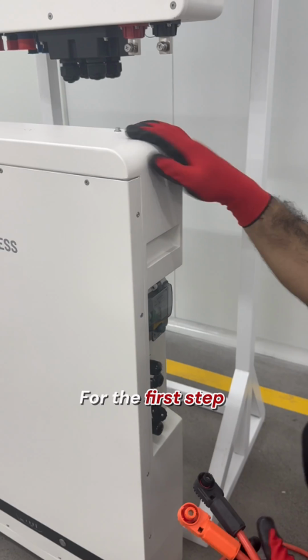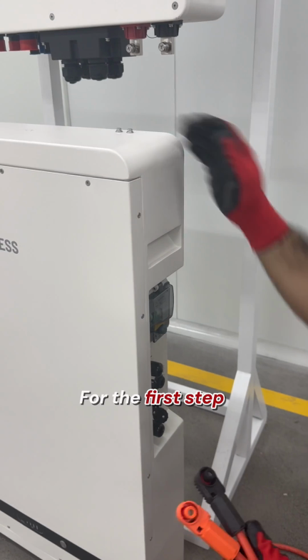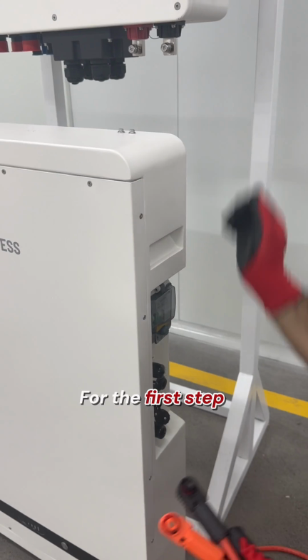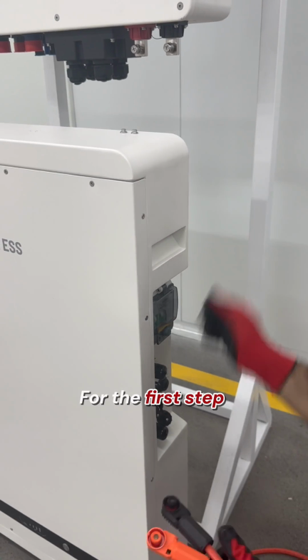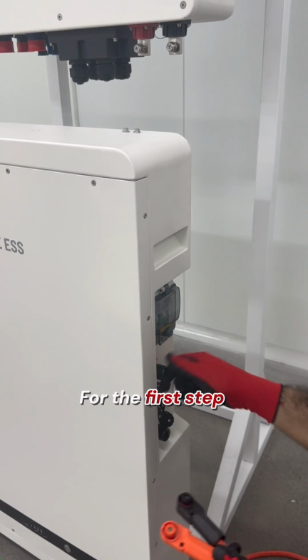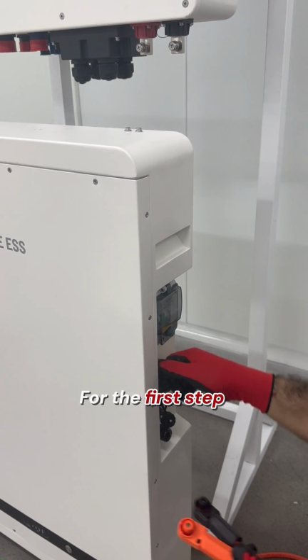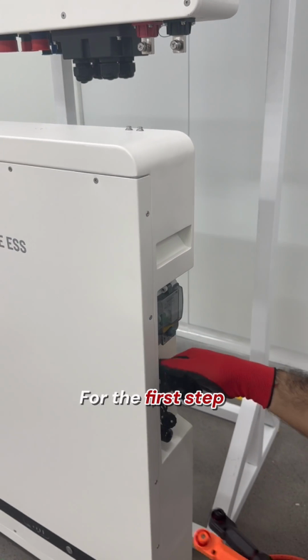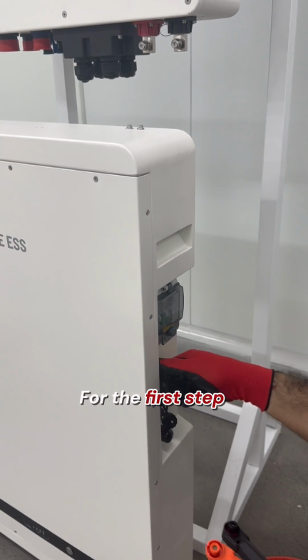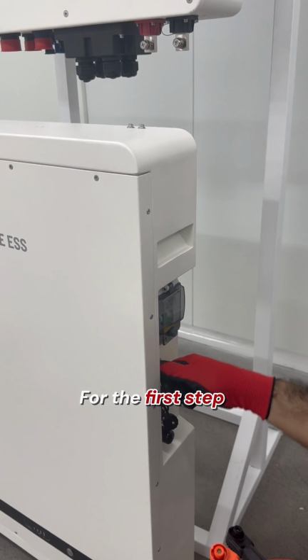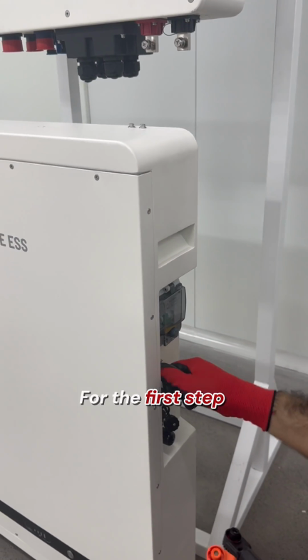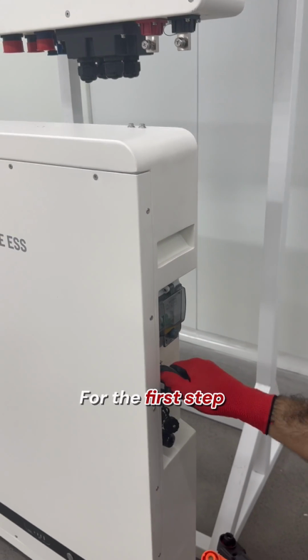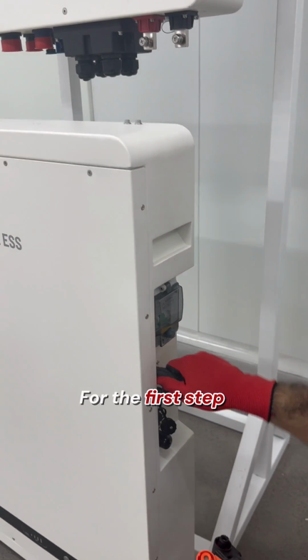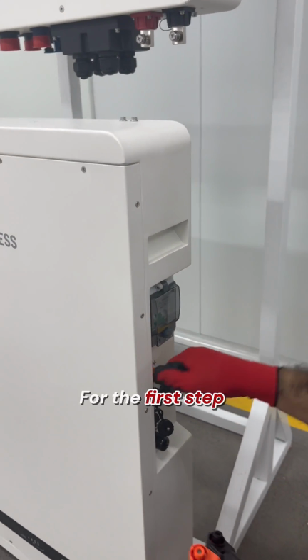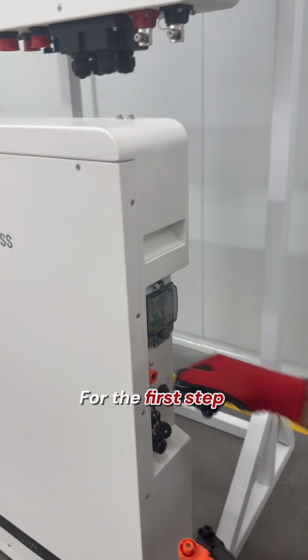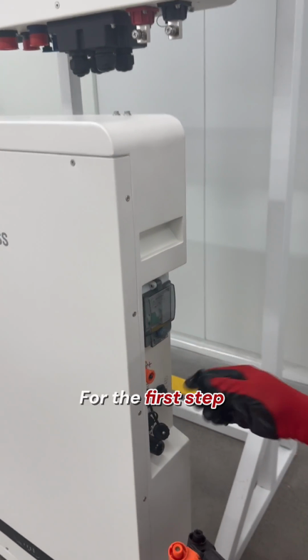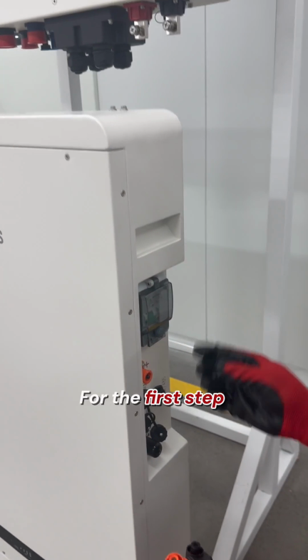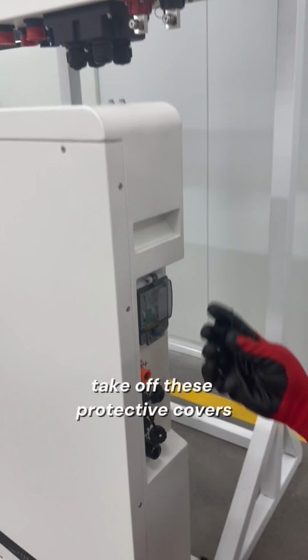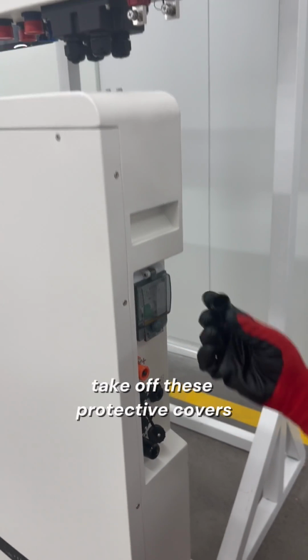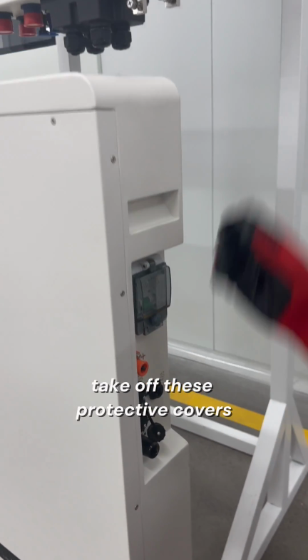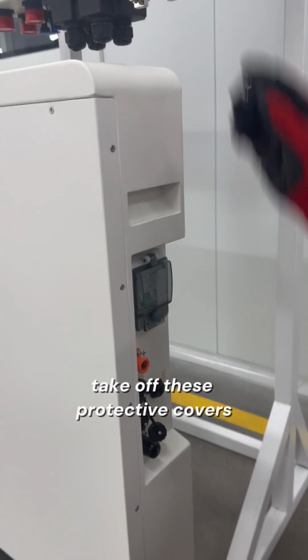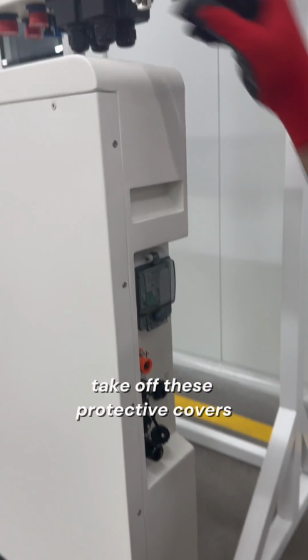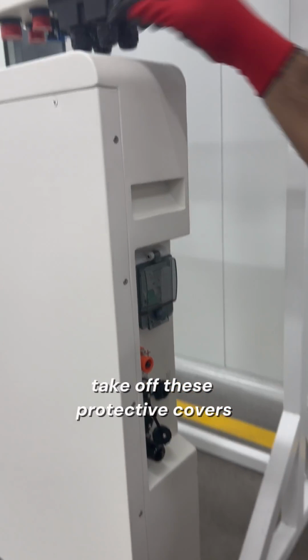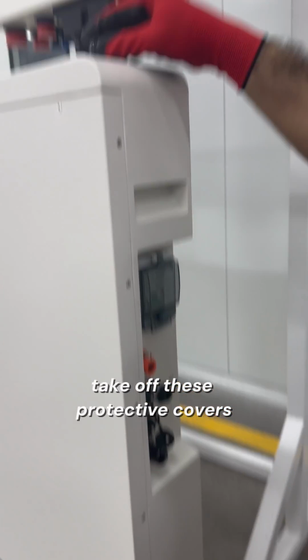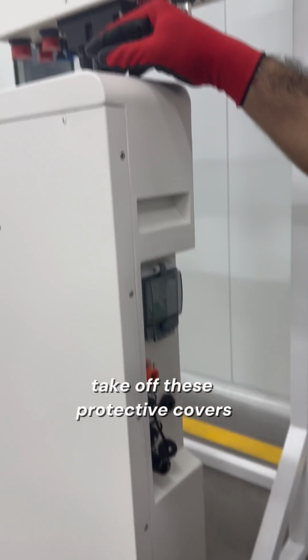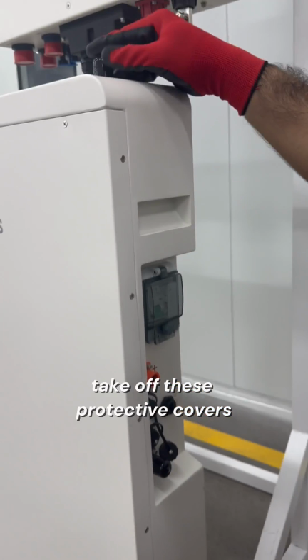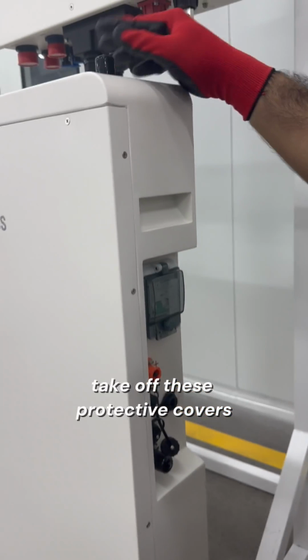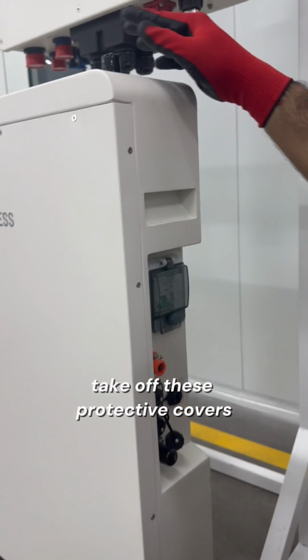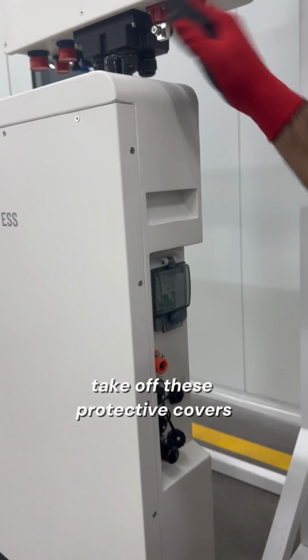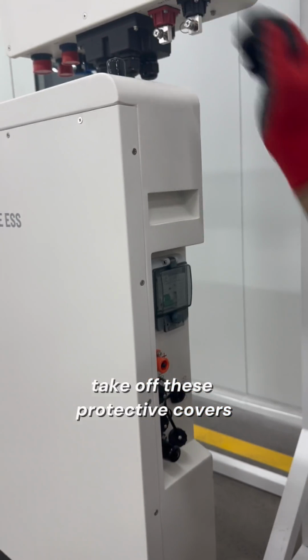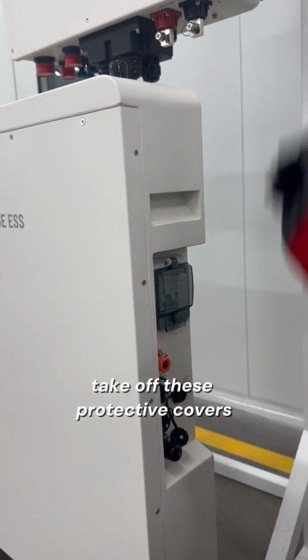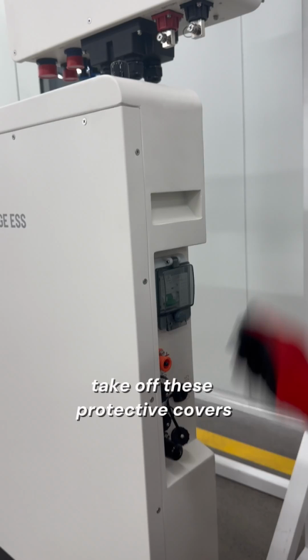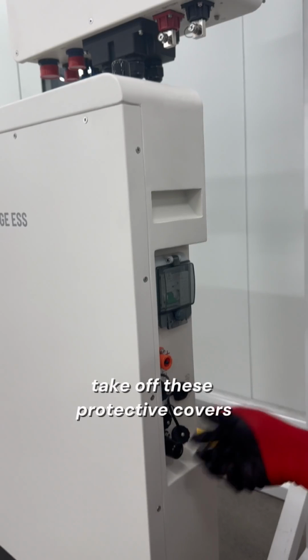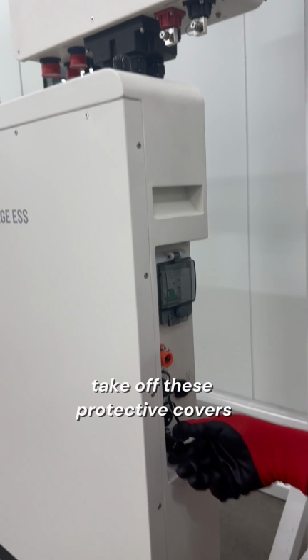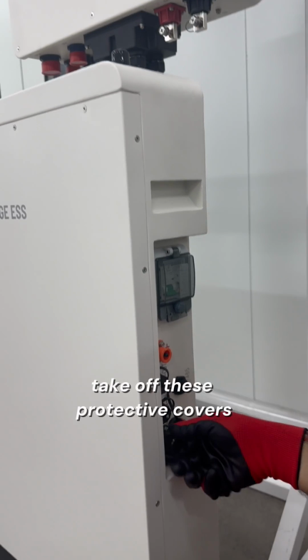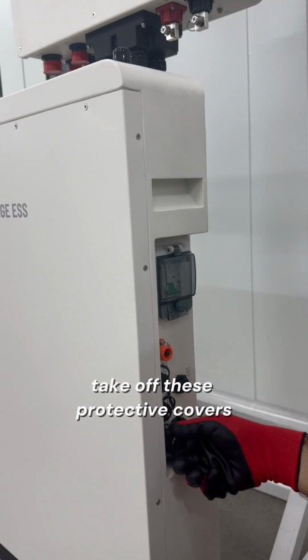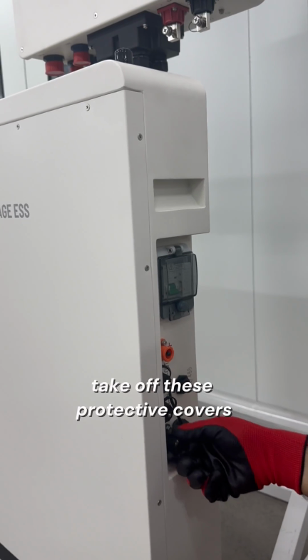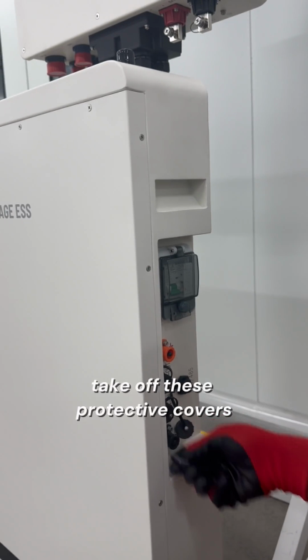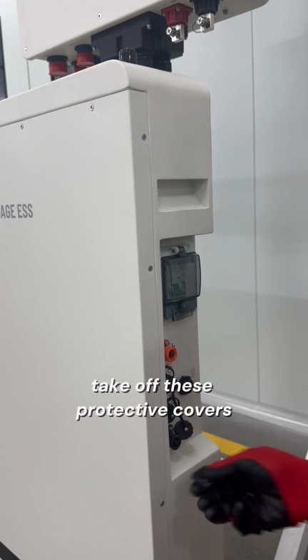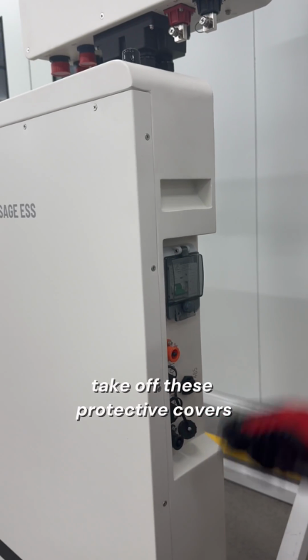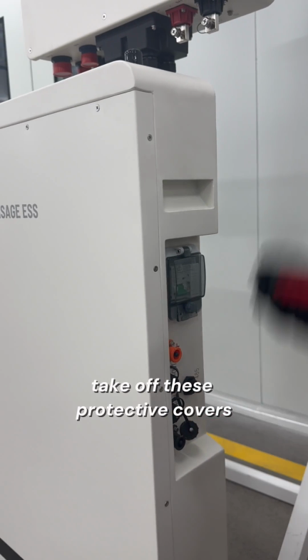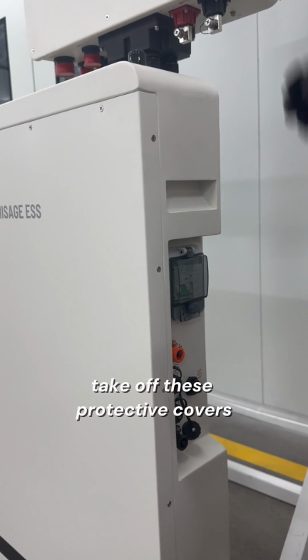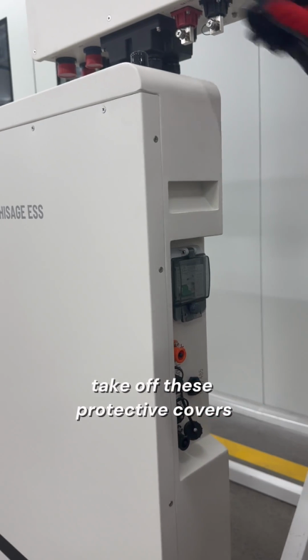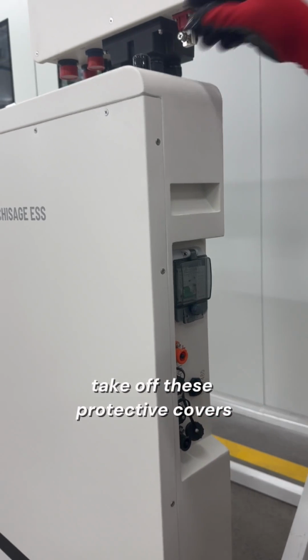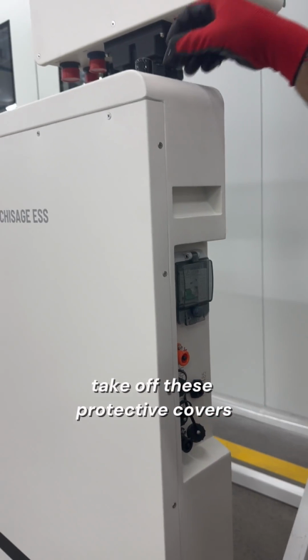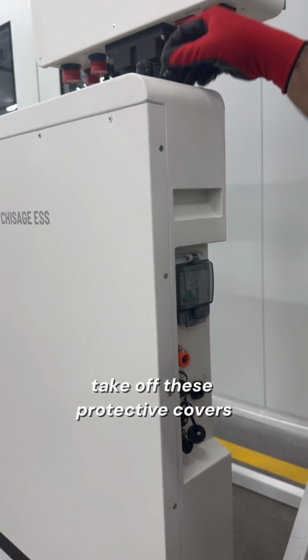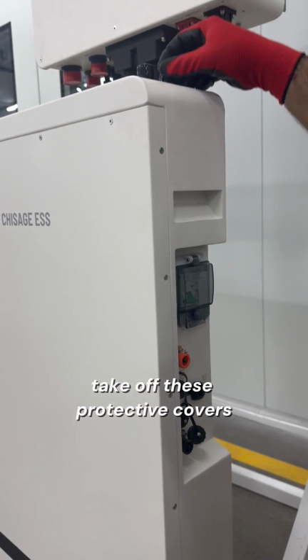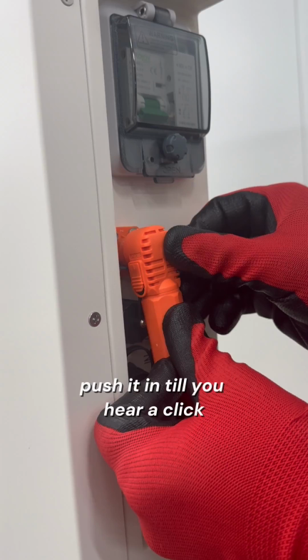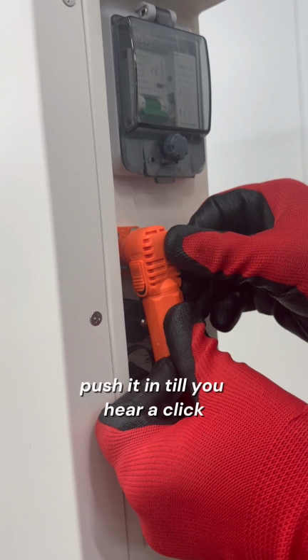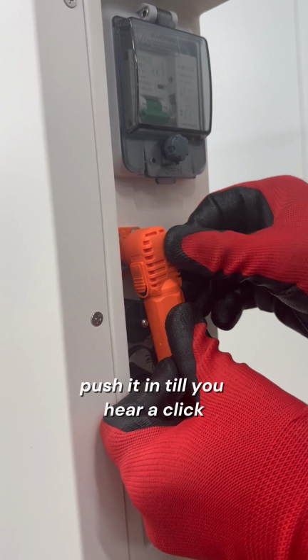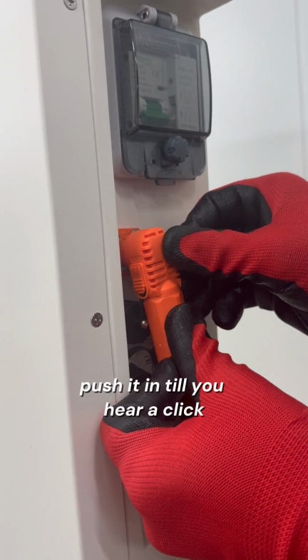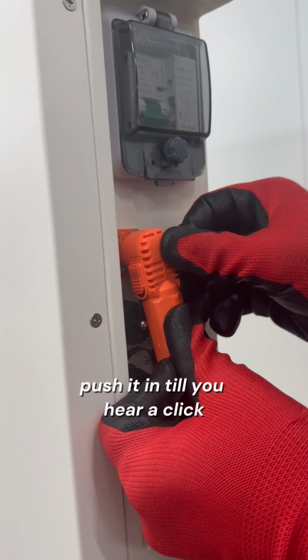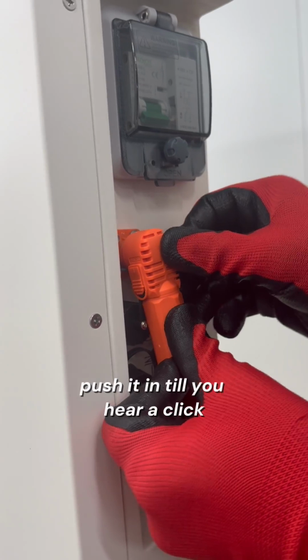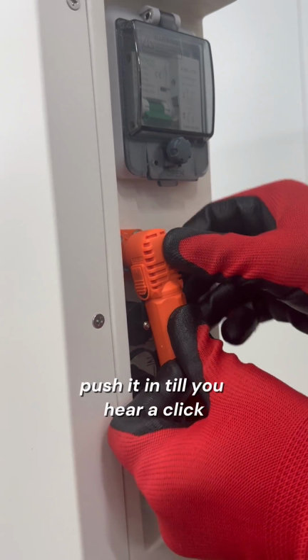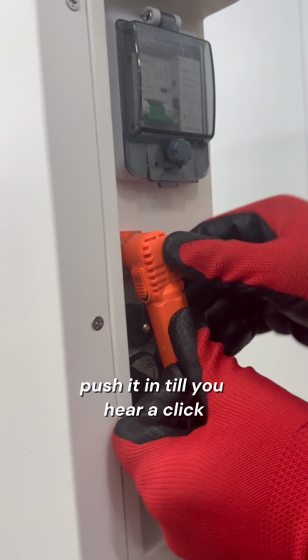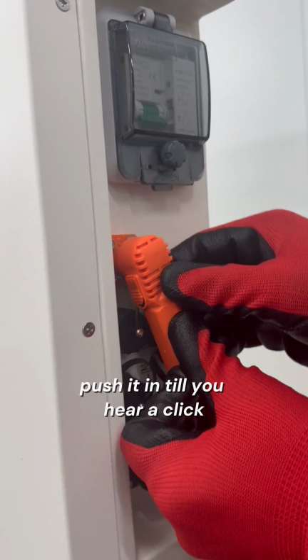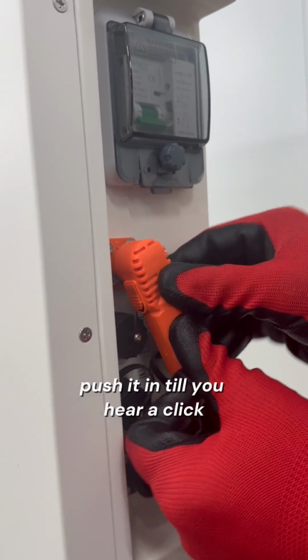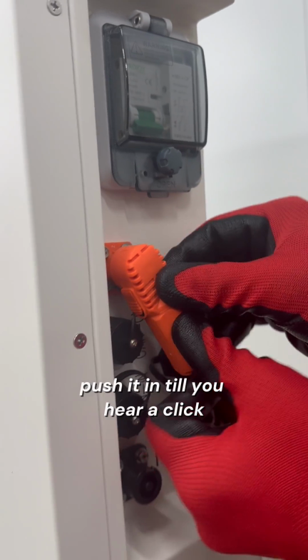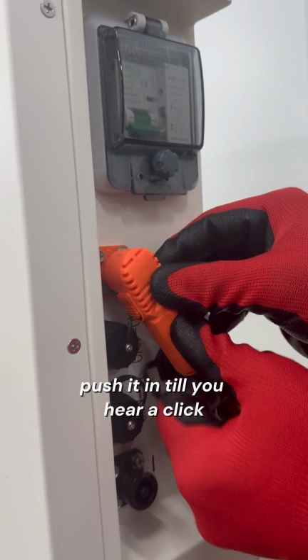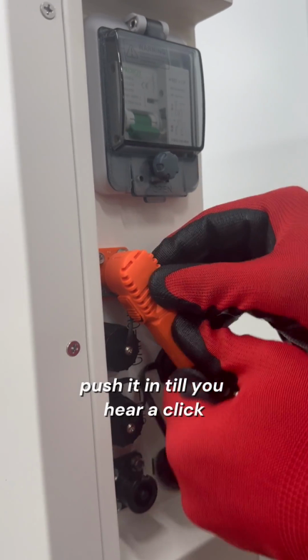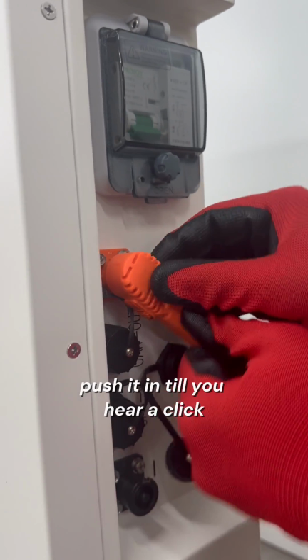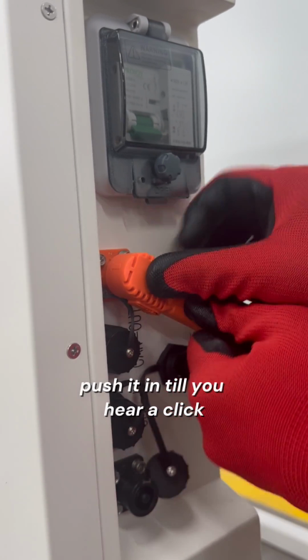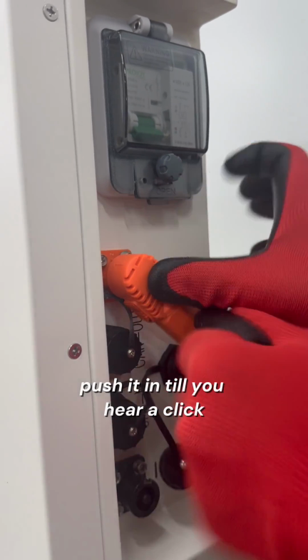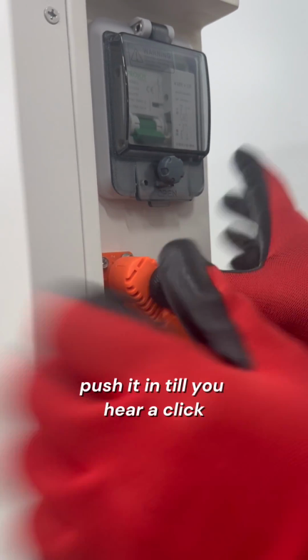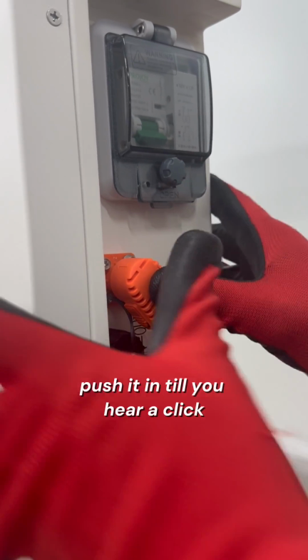For the first step, take off these protective covers. Push it in till you hear it click.